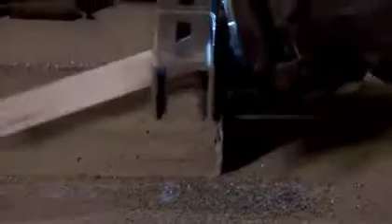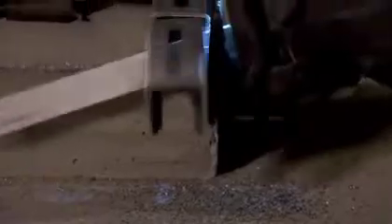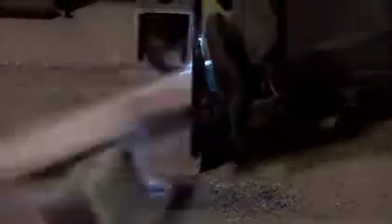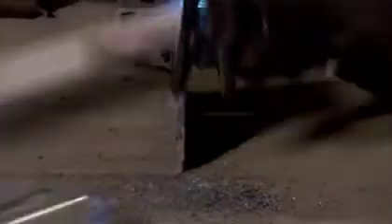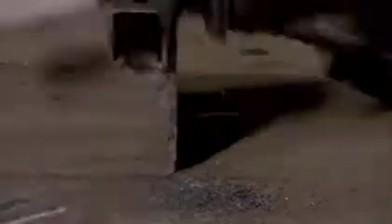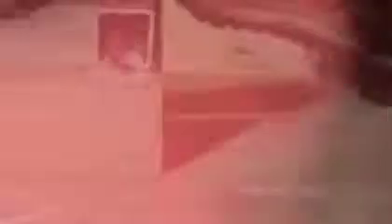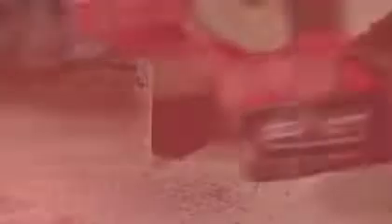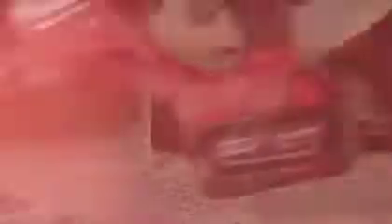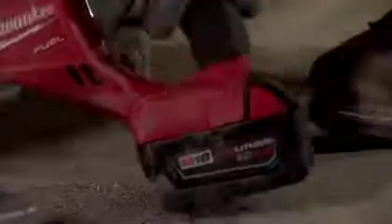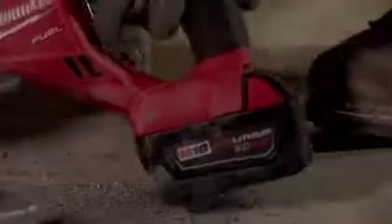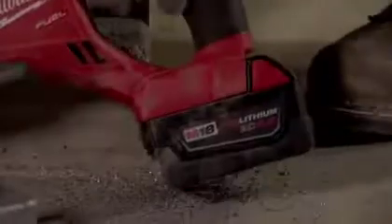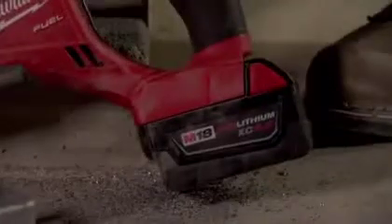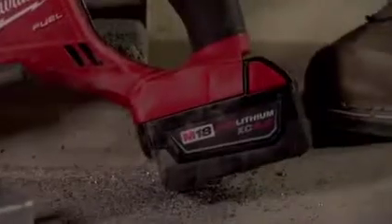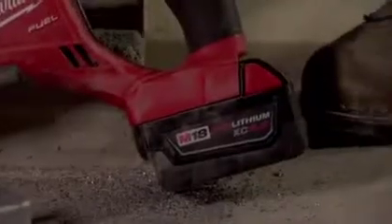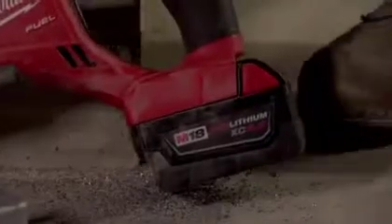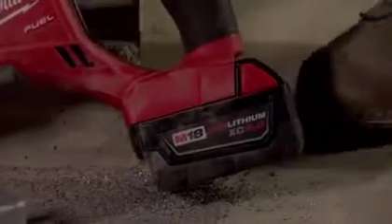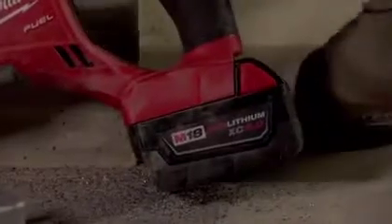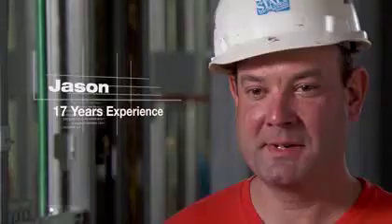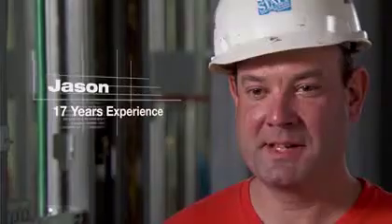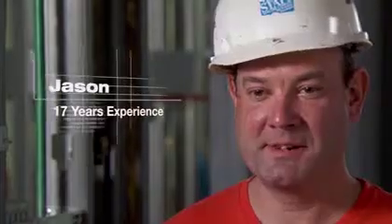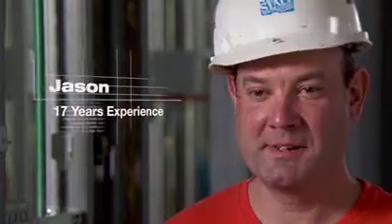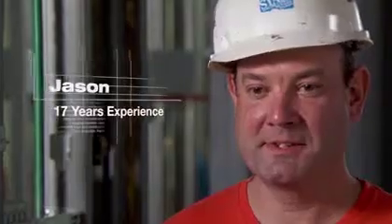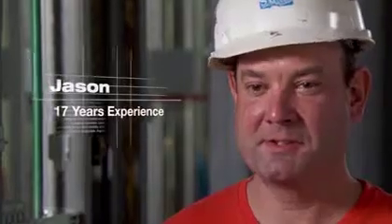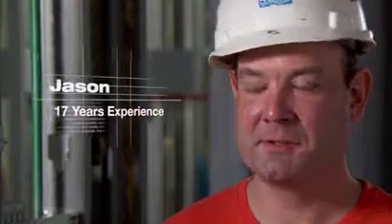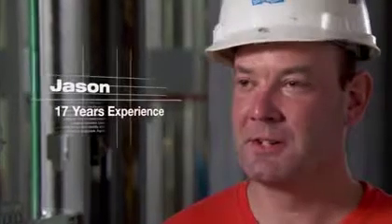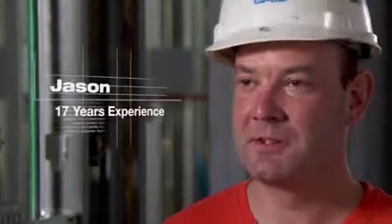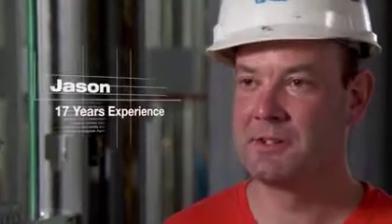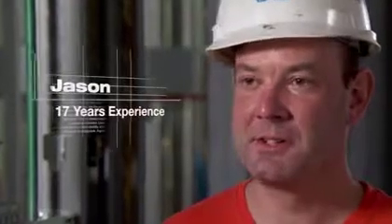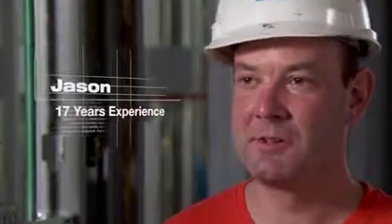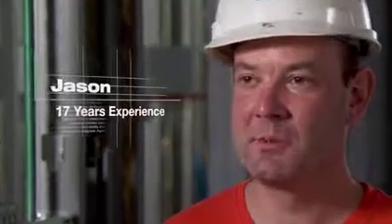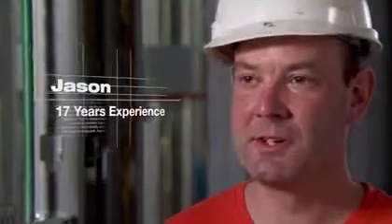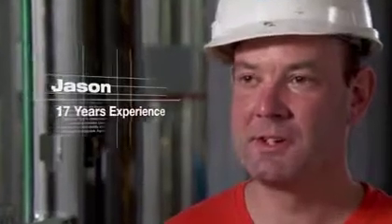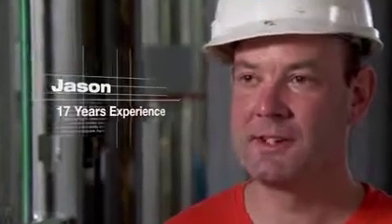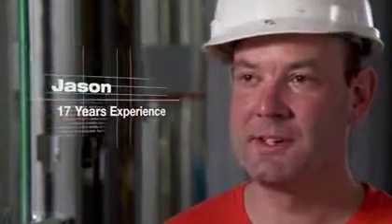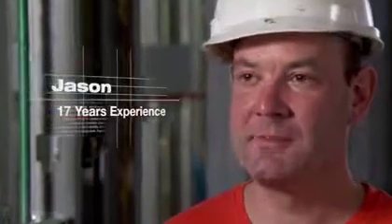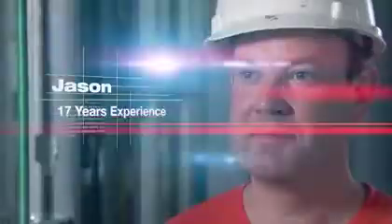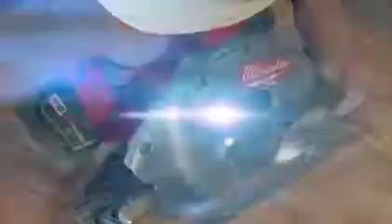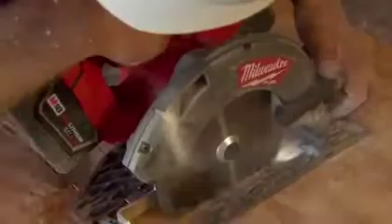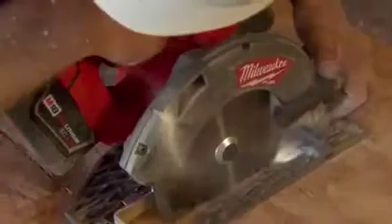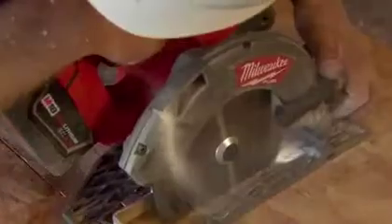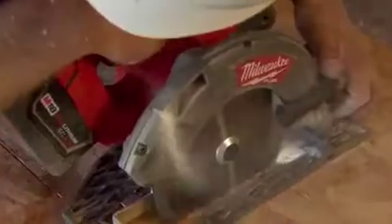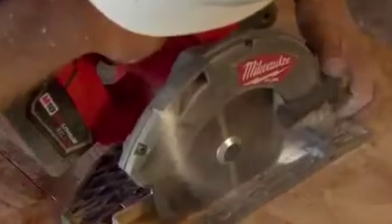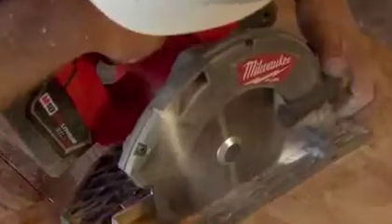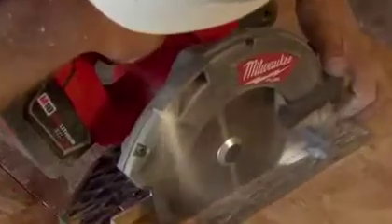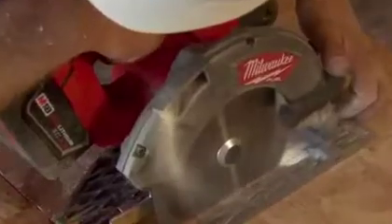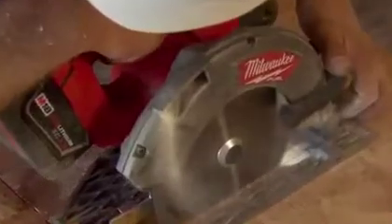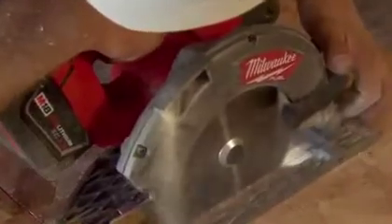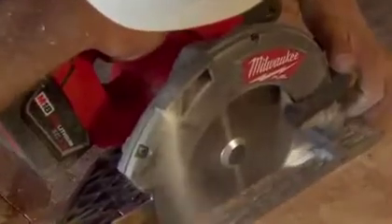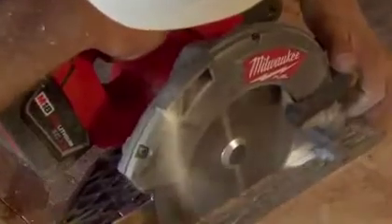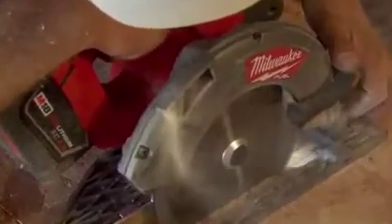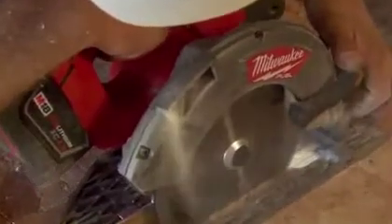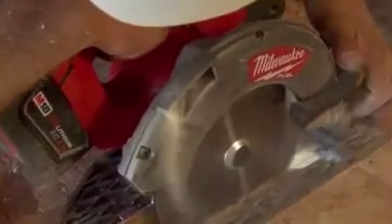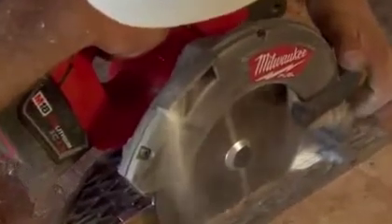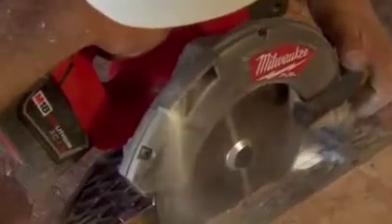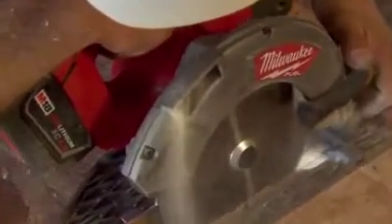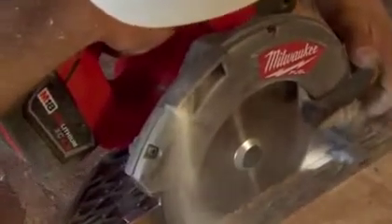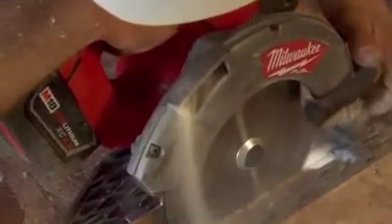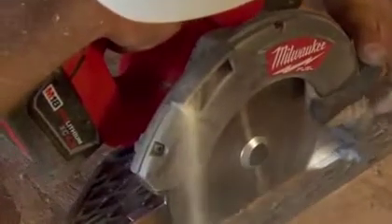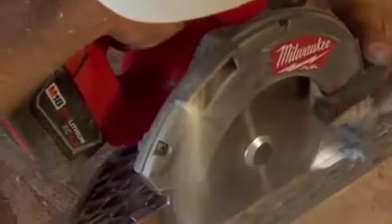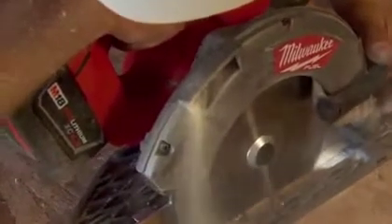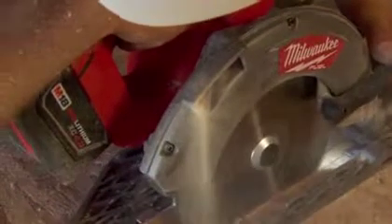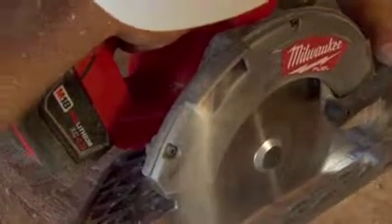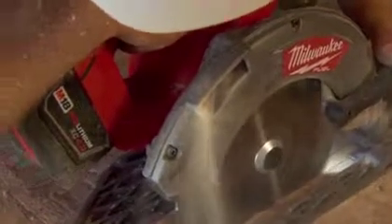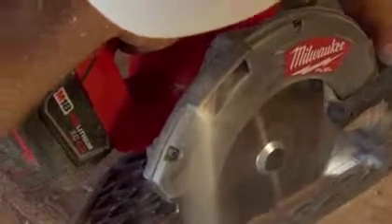I like the Red Lithium batteries especially in the wintertime. I can do my job and they last all day long.